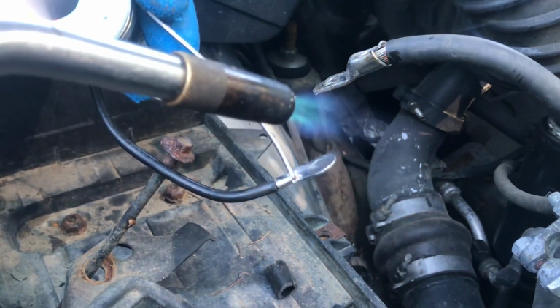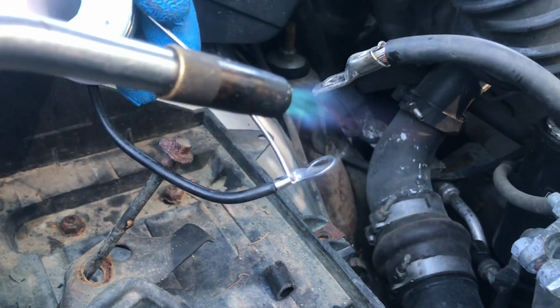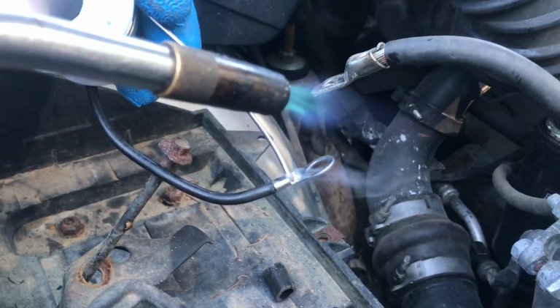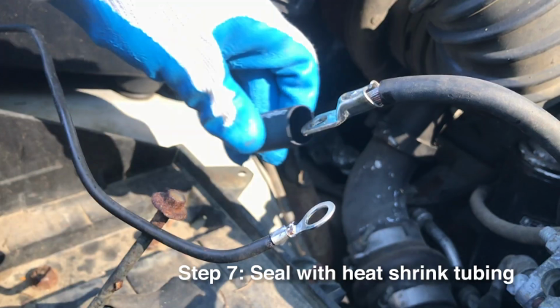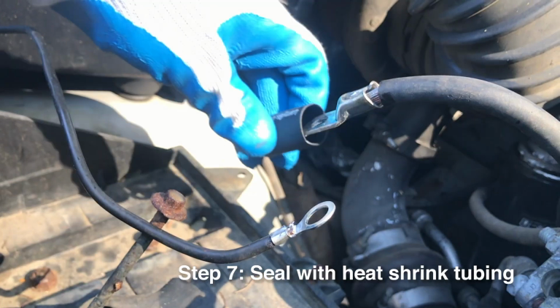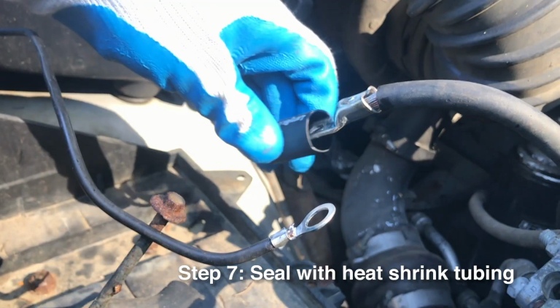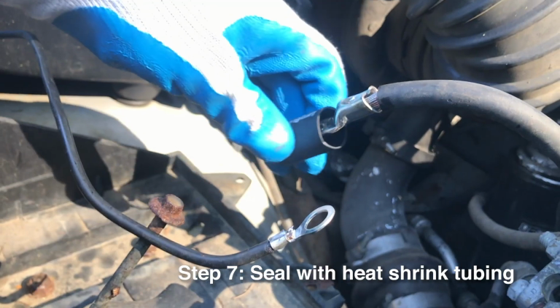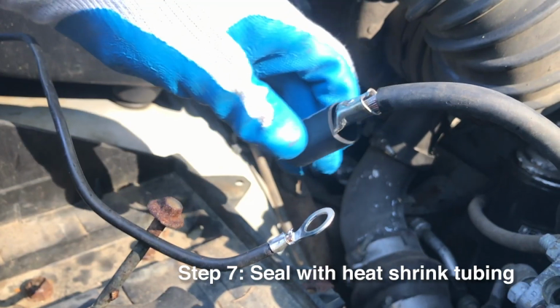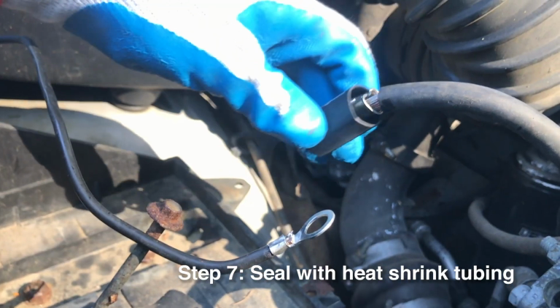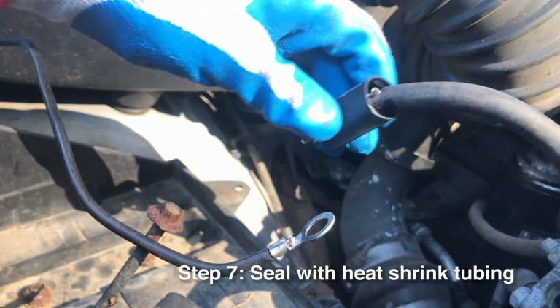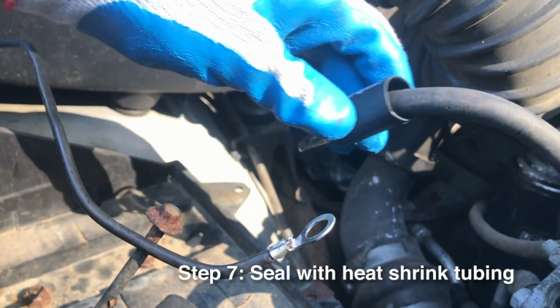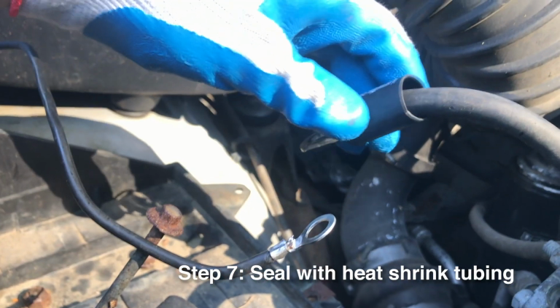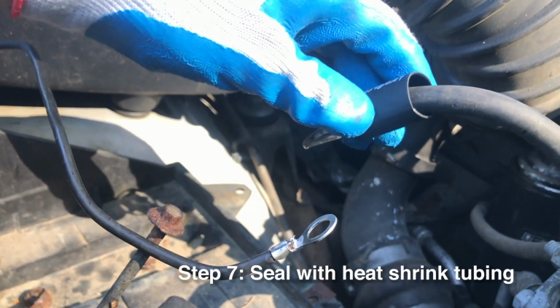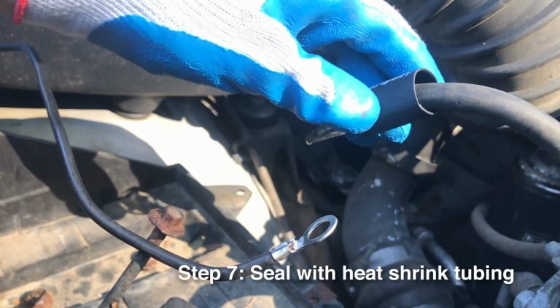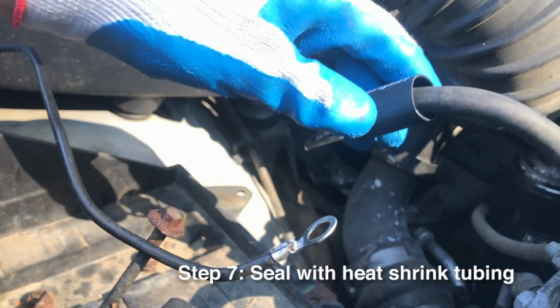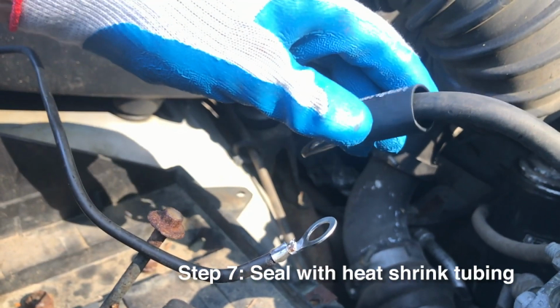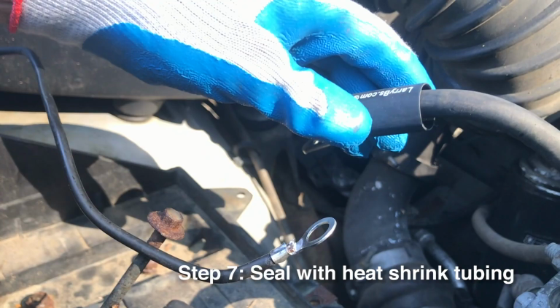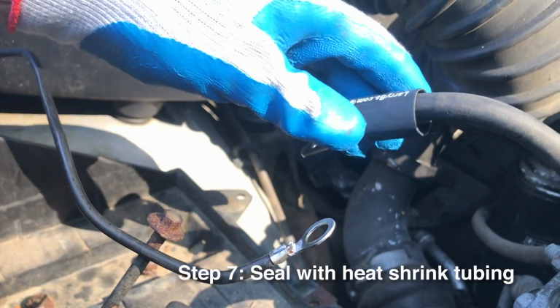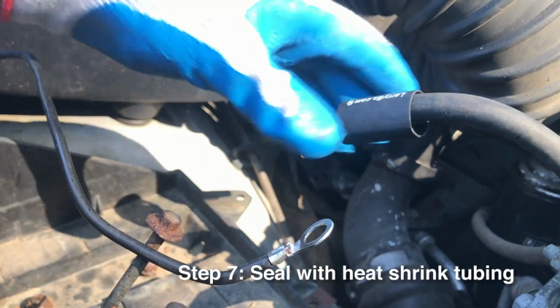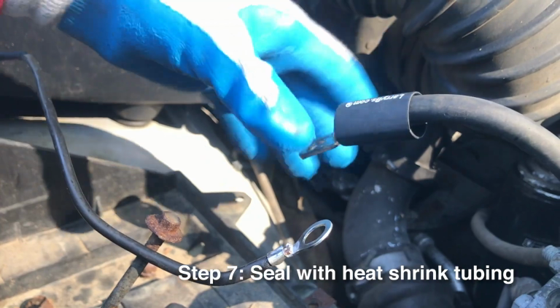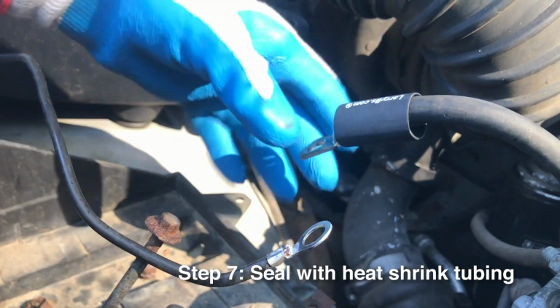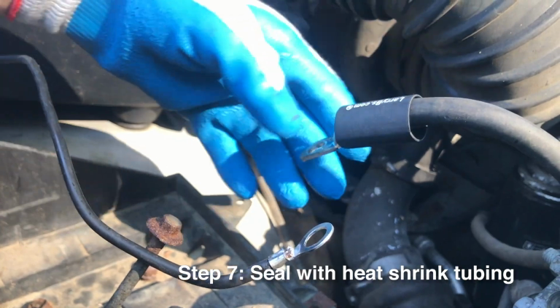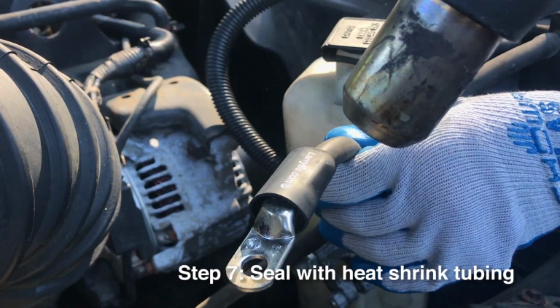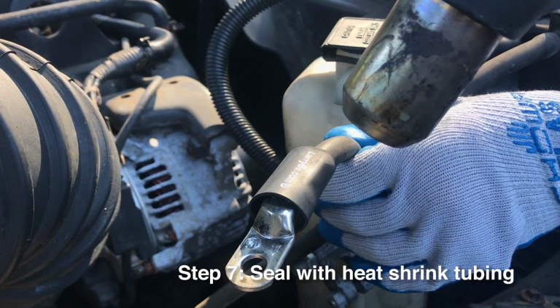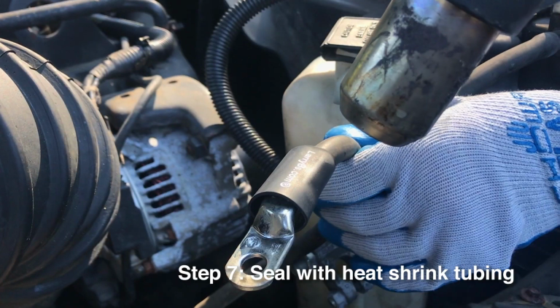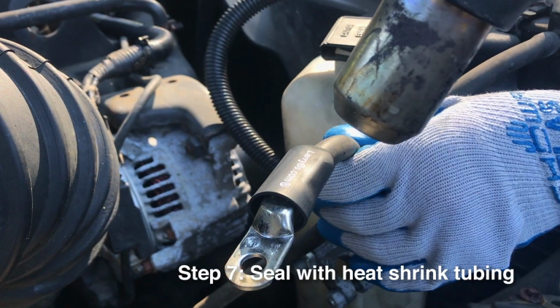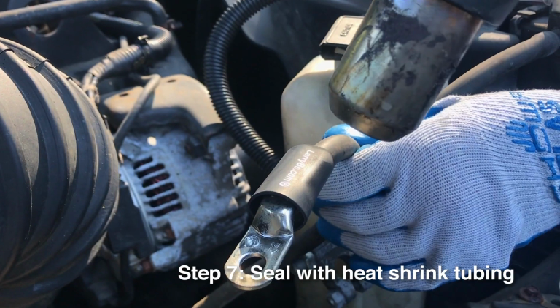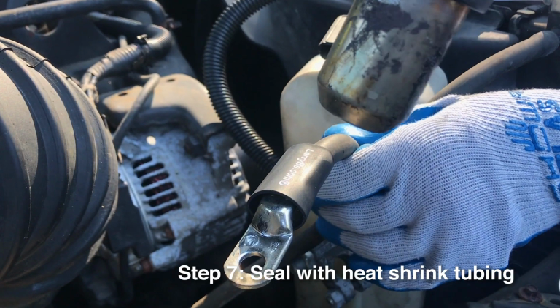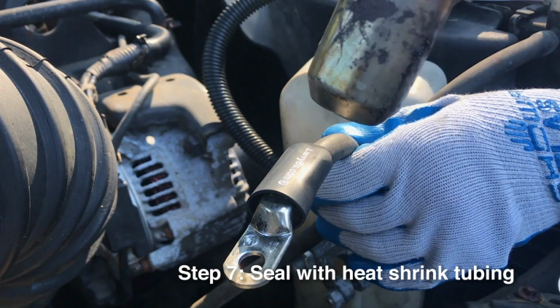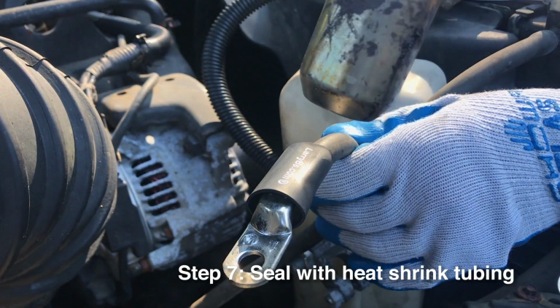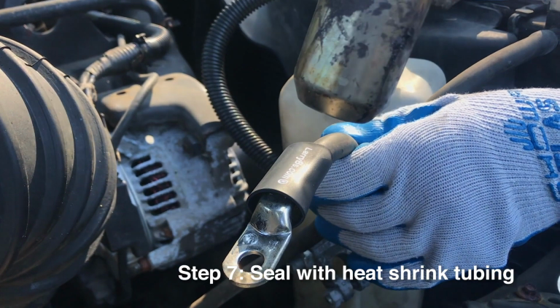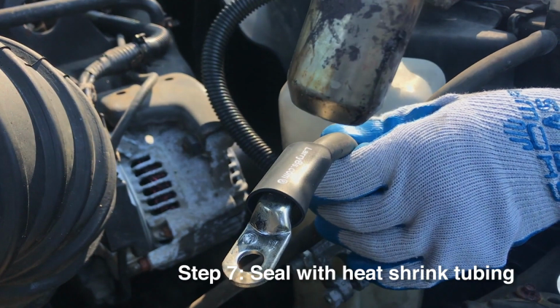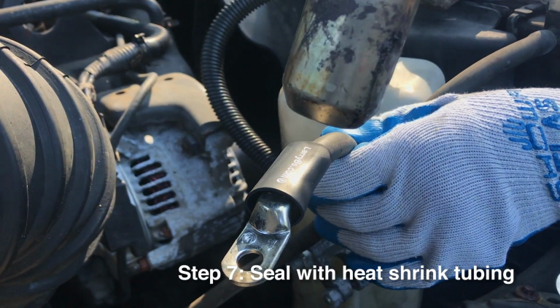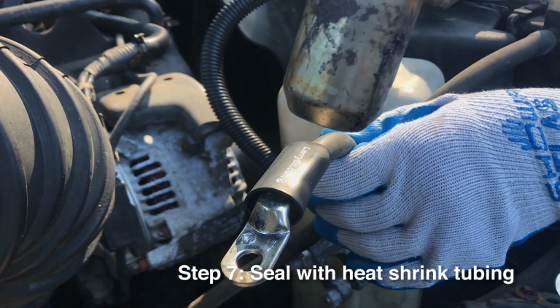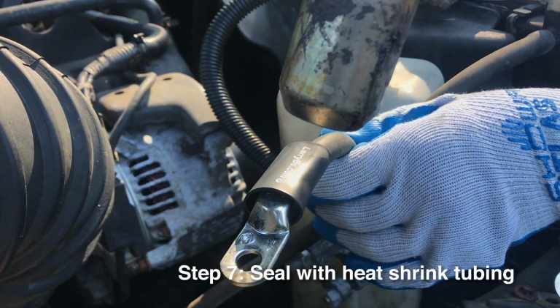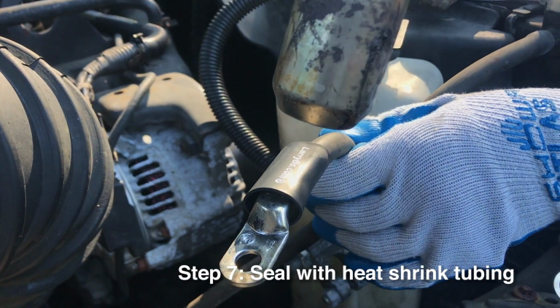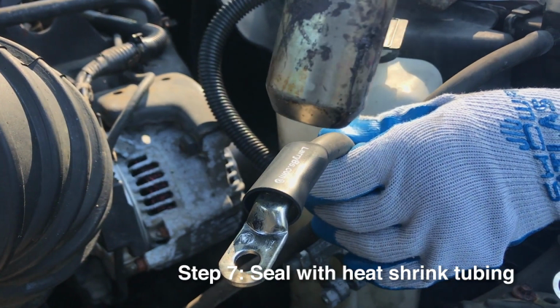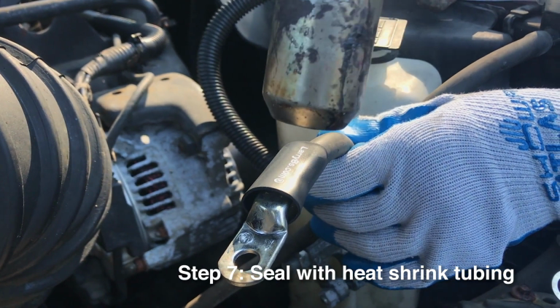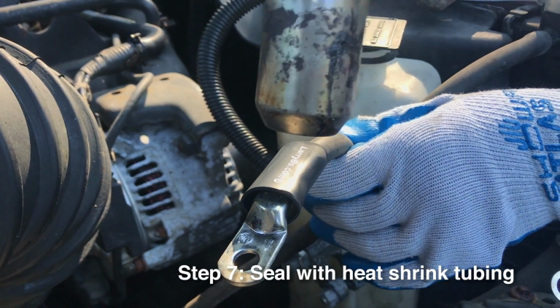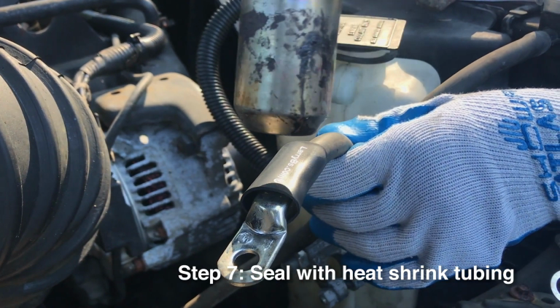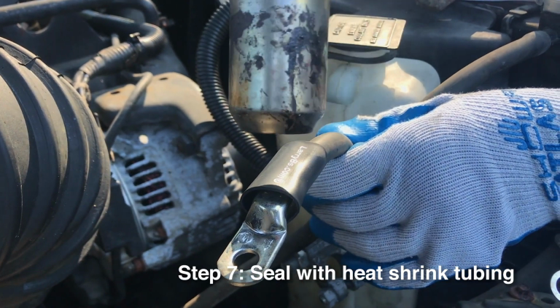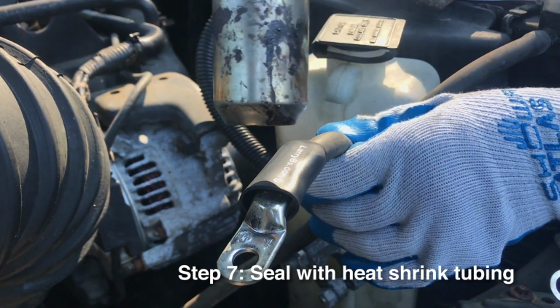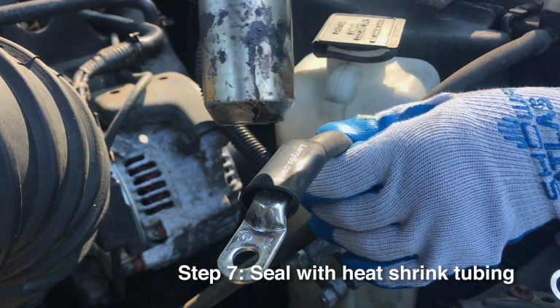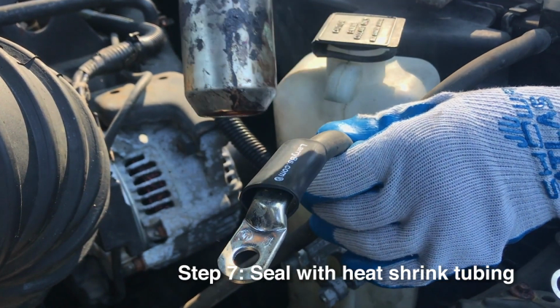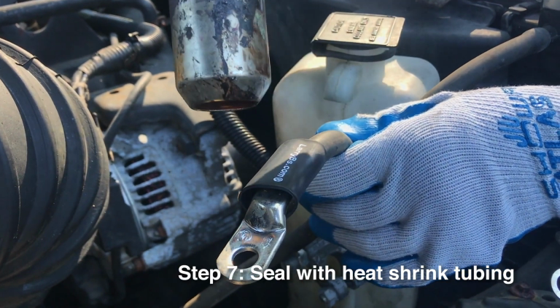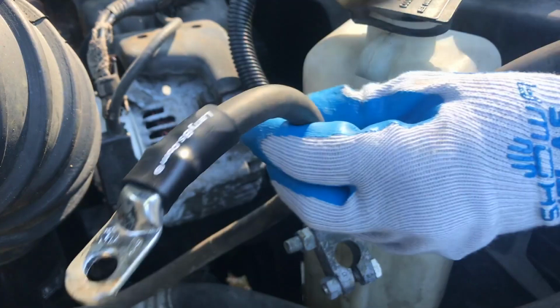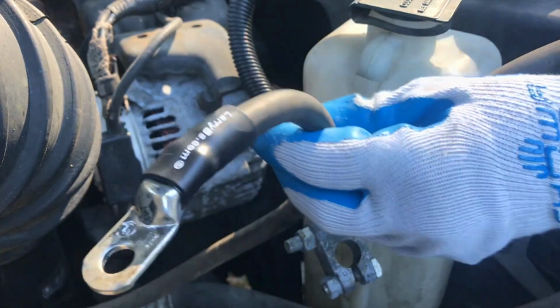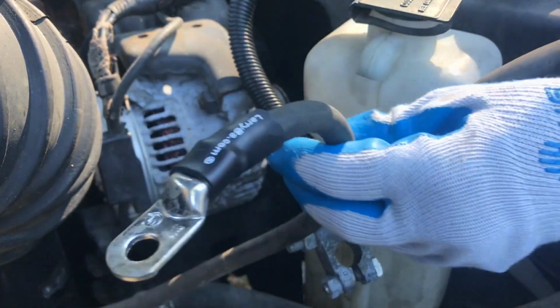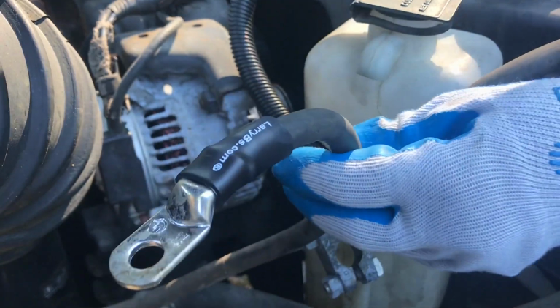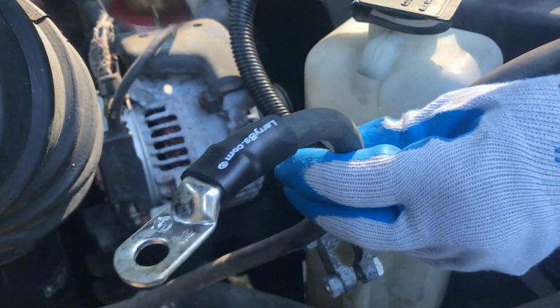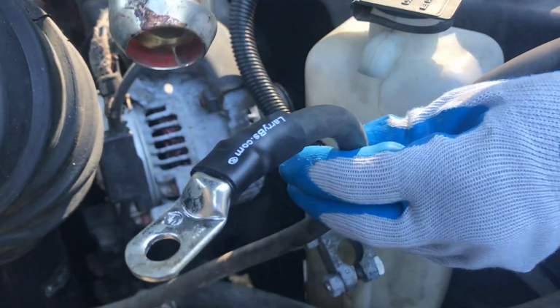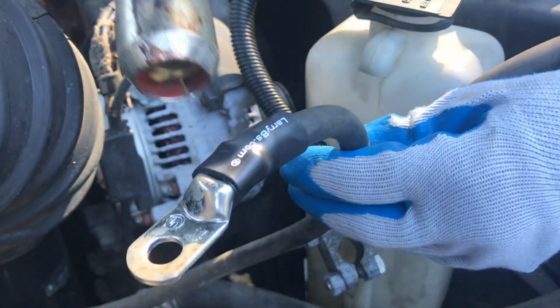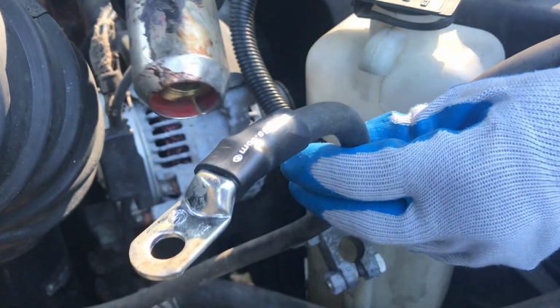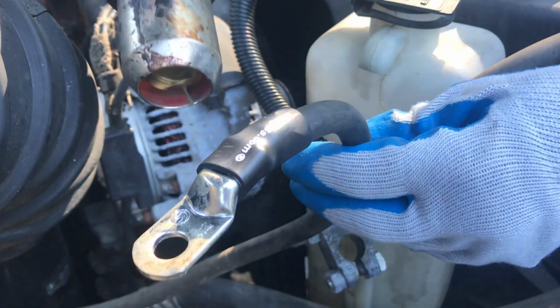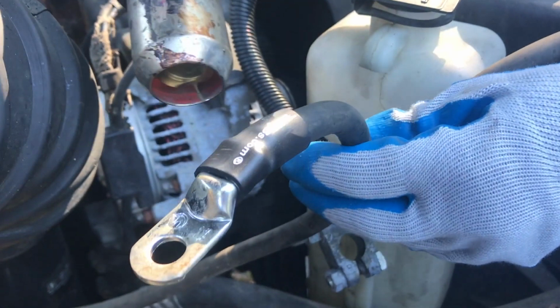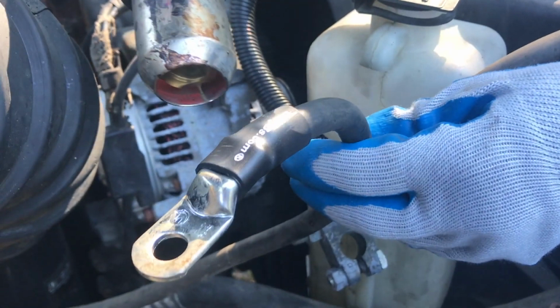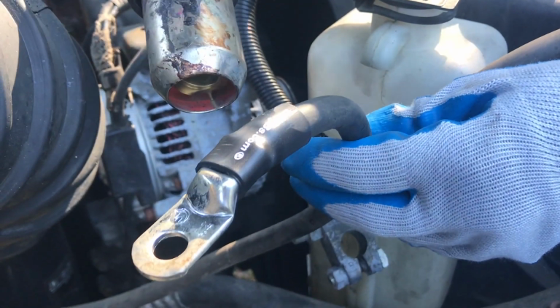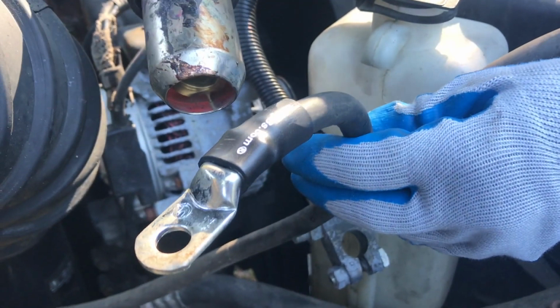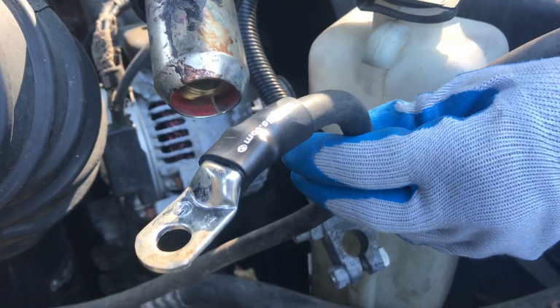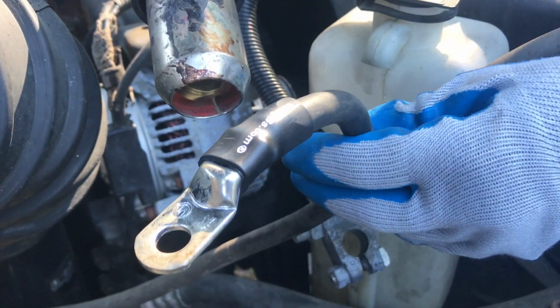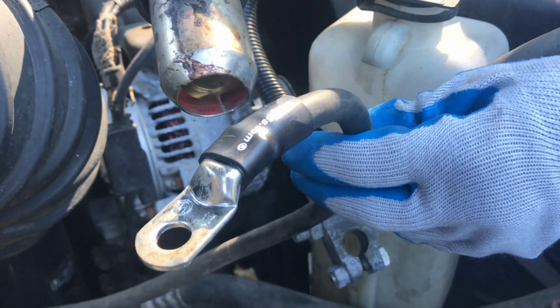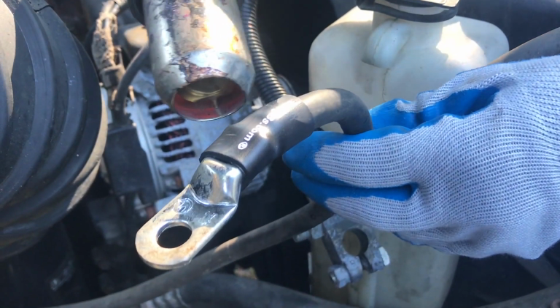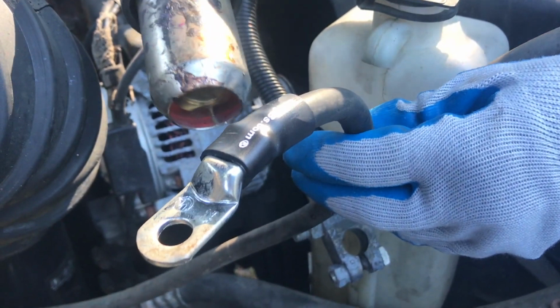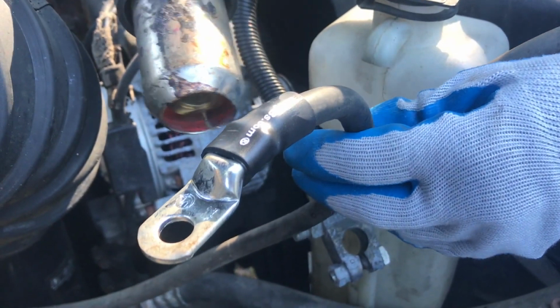Once it's soldered, slide on the heat shrink tubing. Heat it up with either a good hair dryer or a heat gun — it has to get fairly warm.